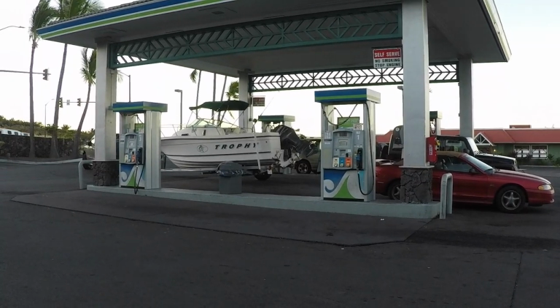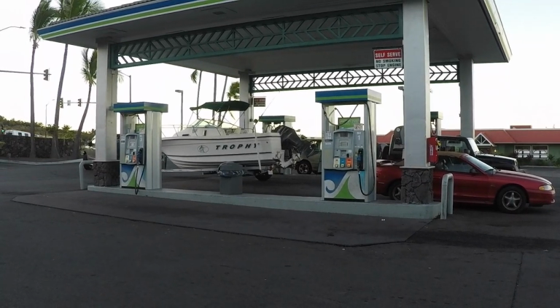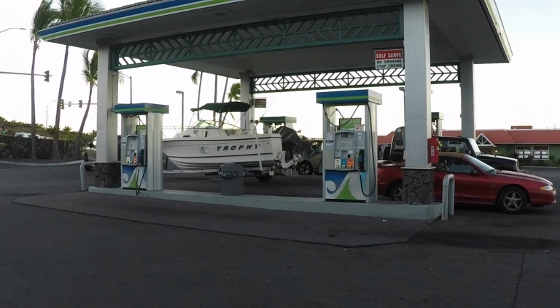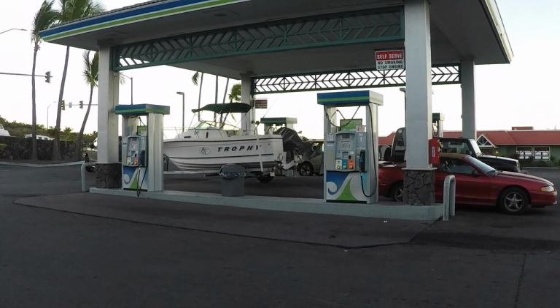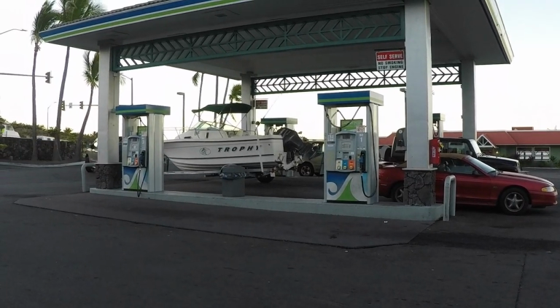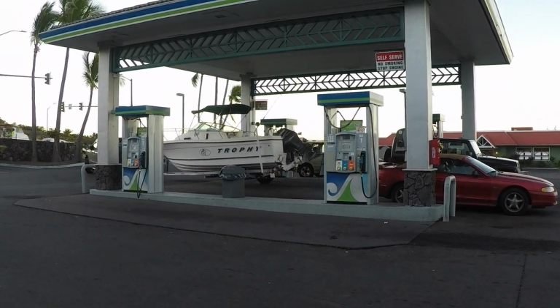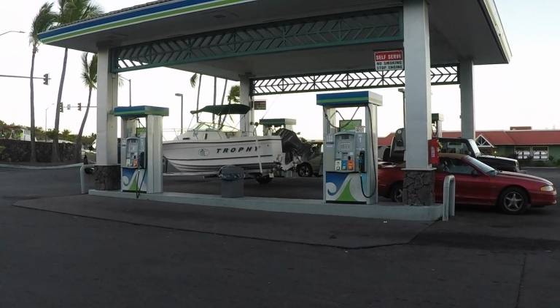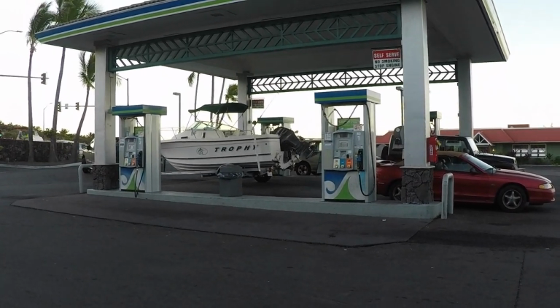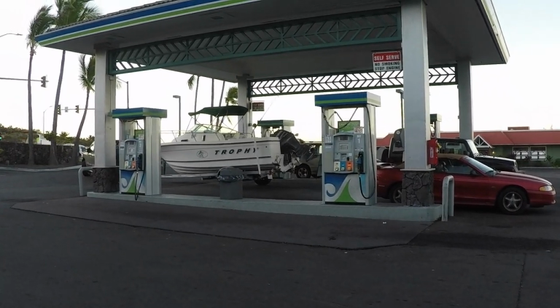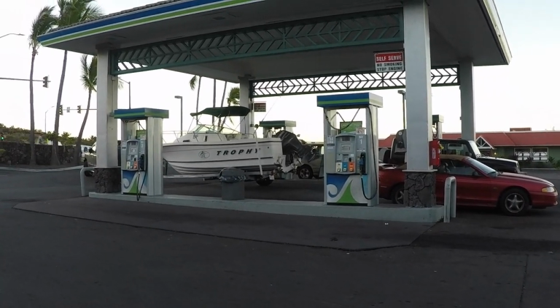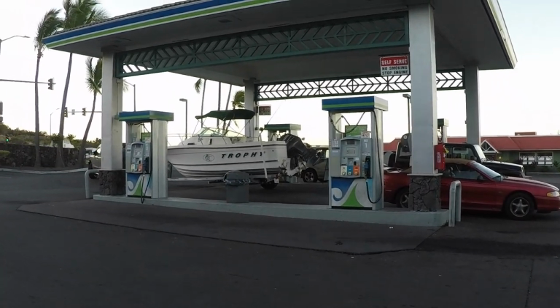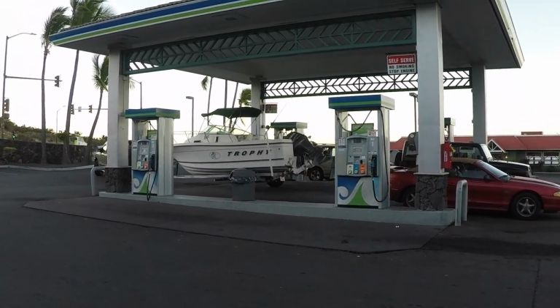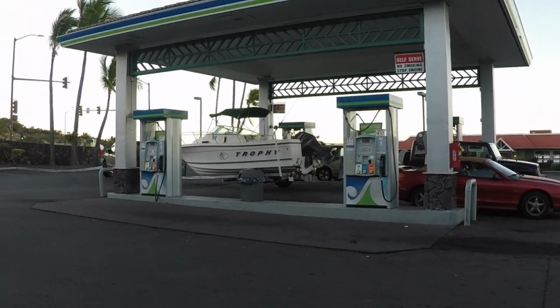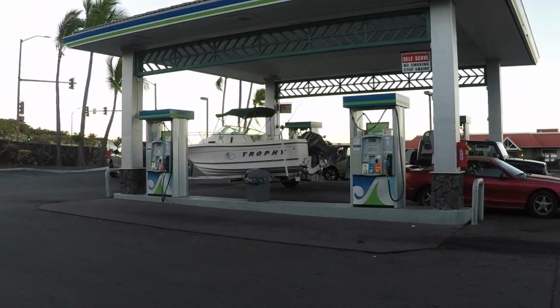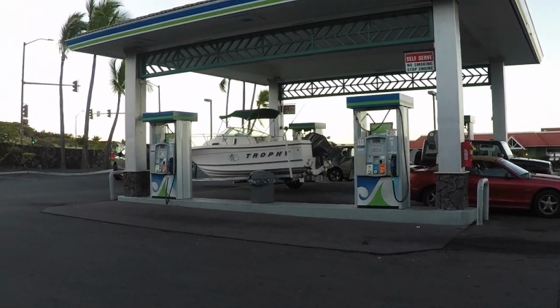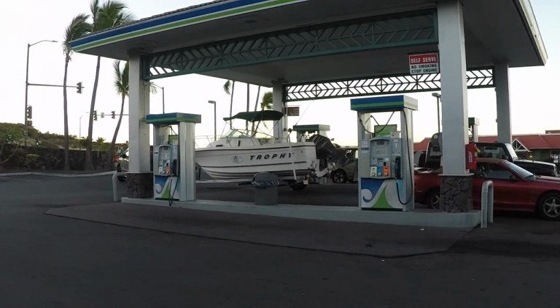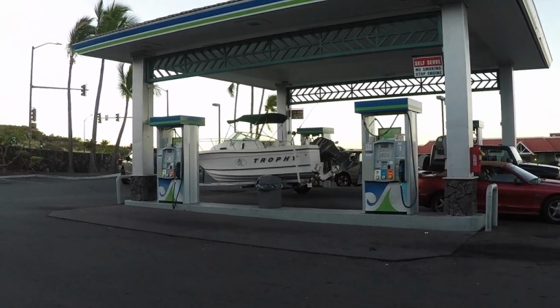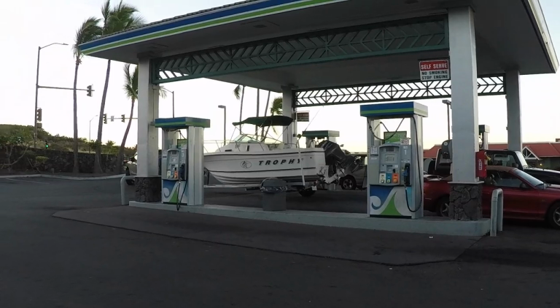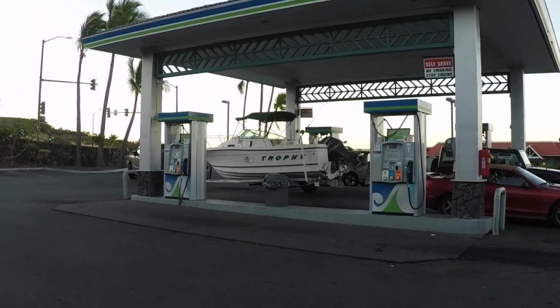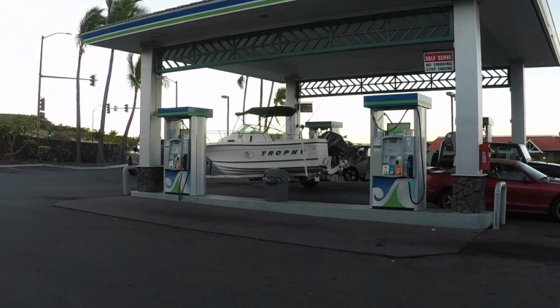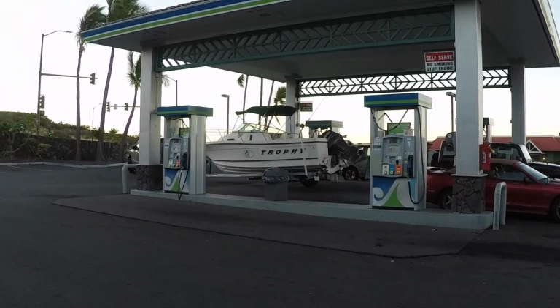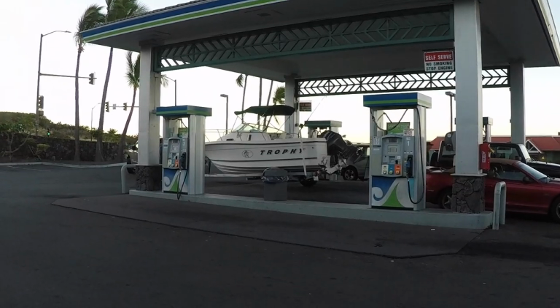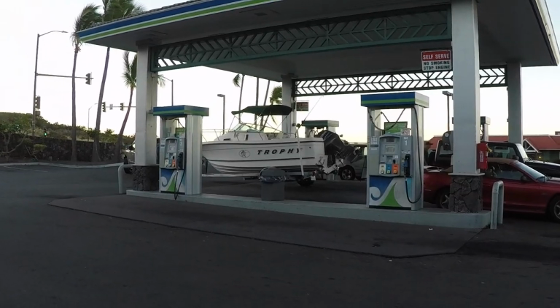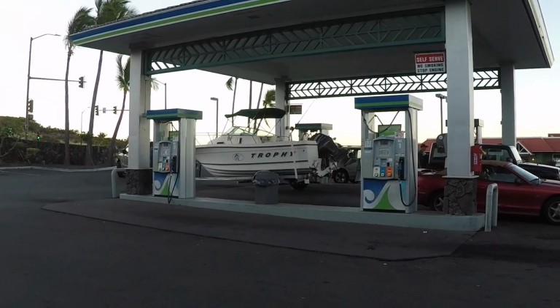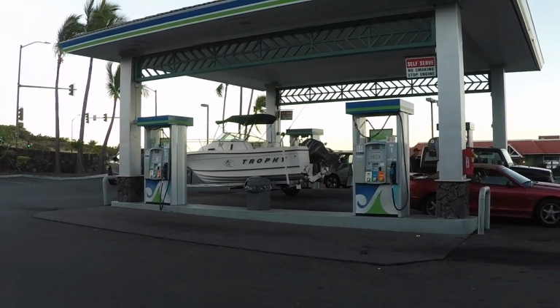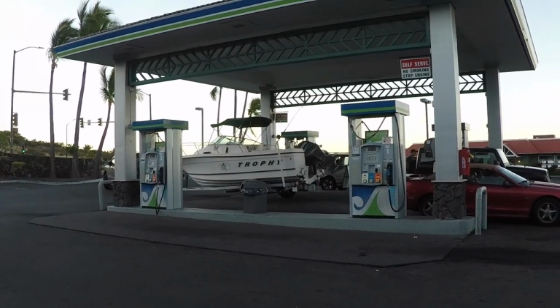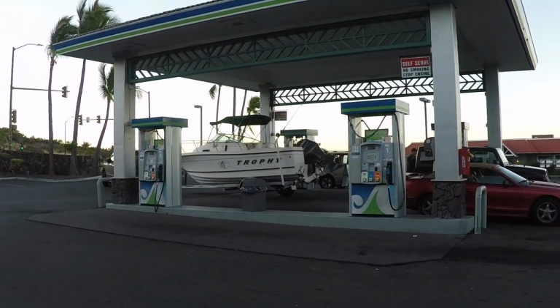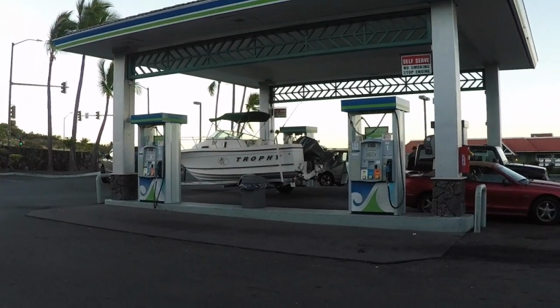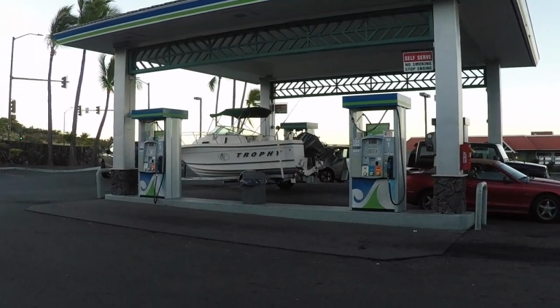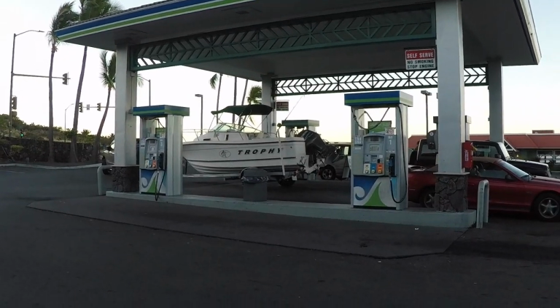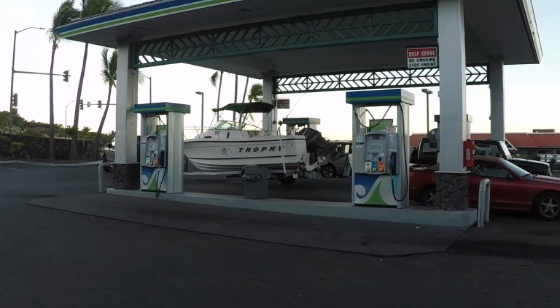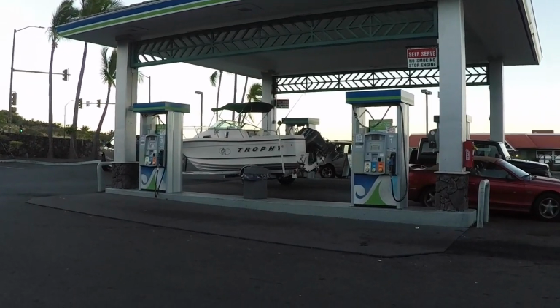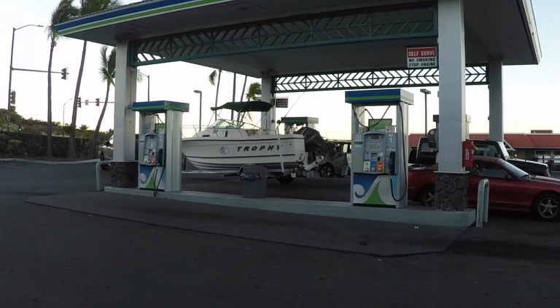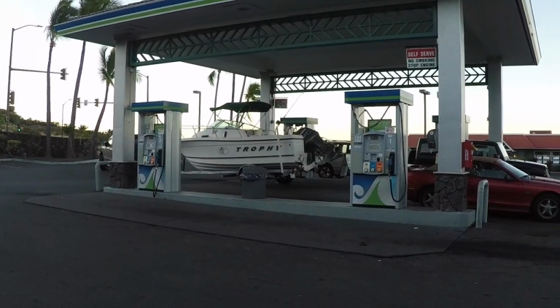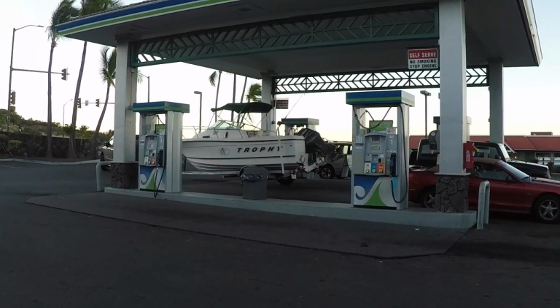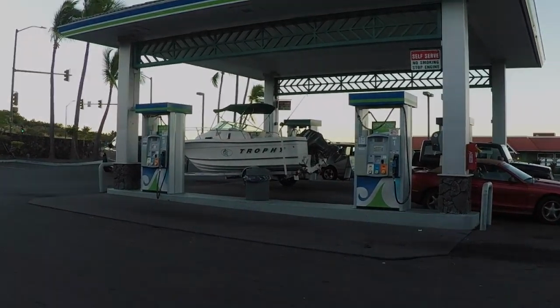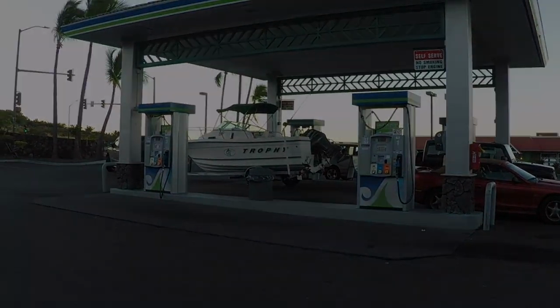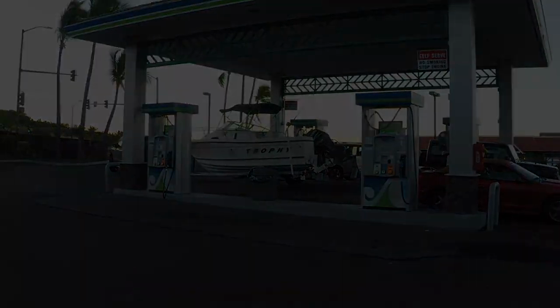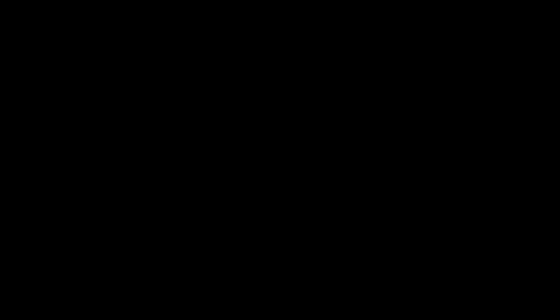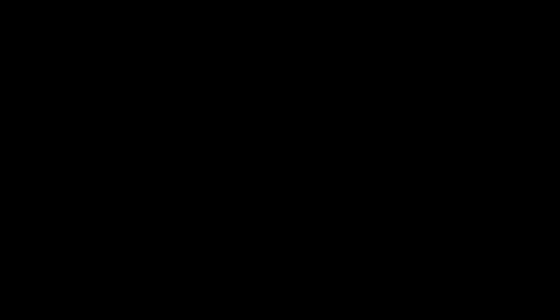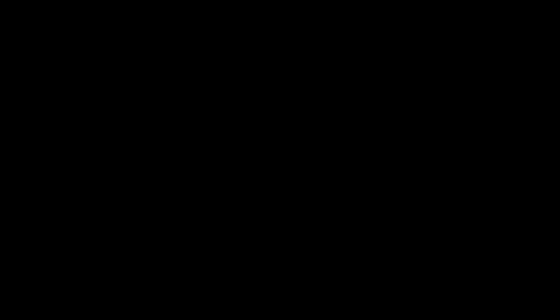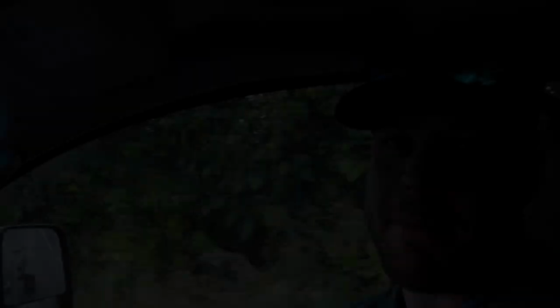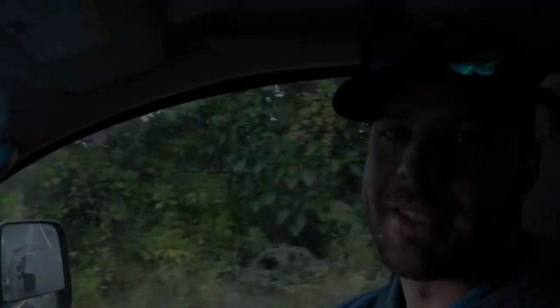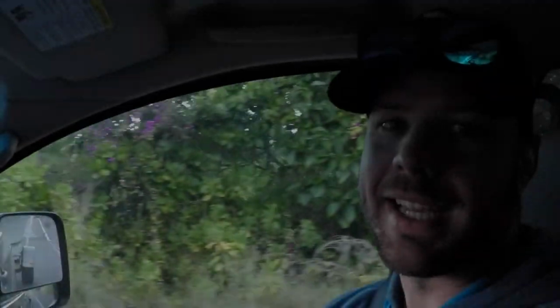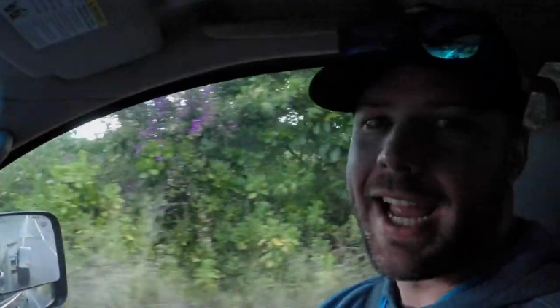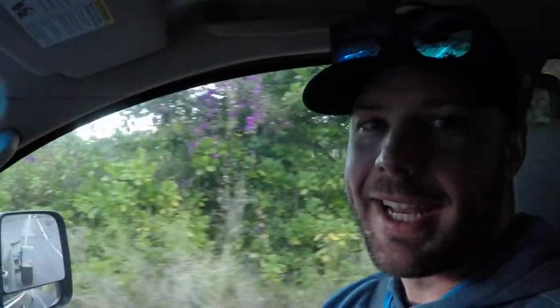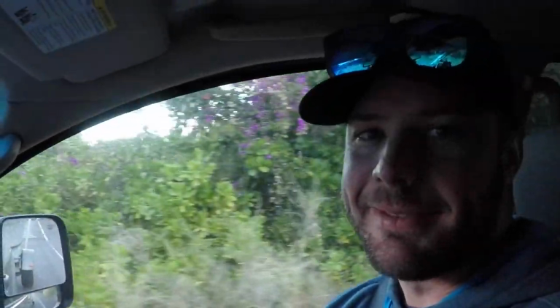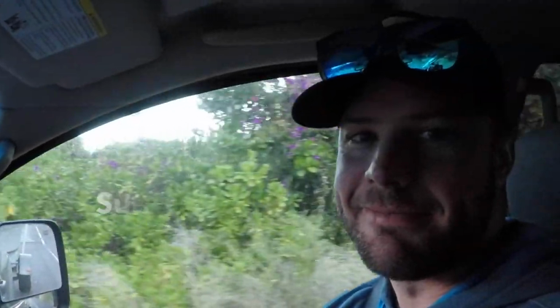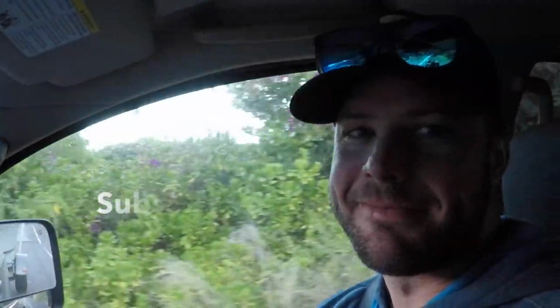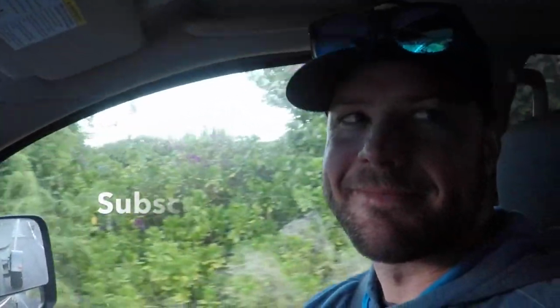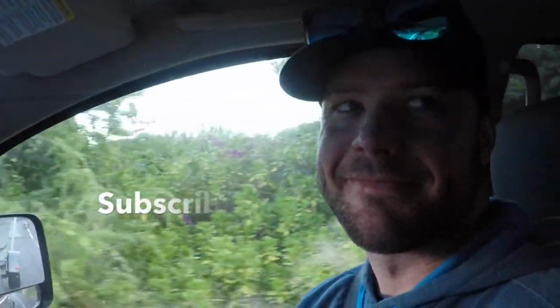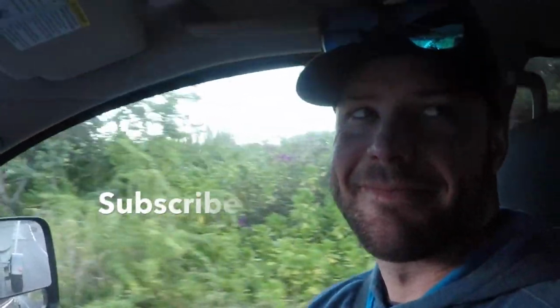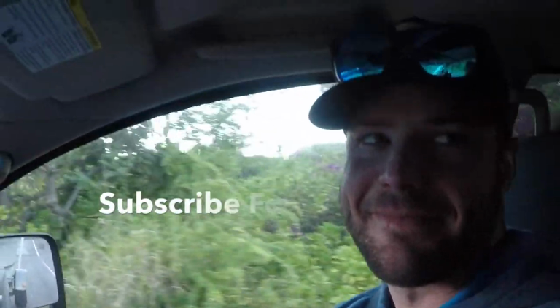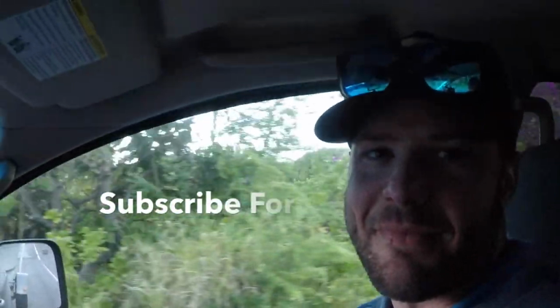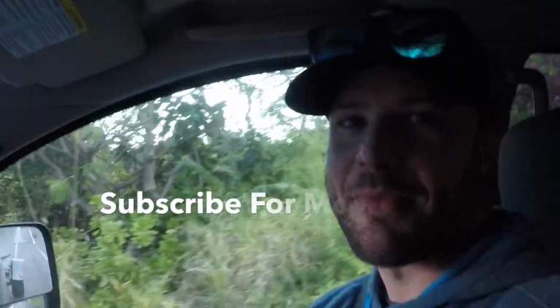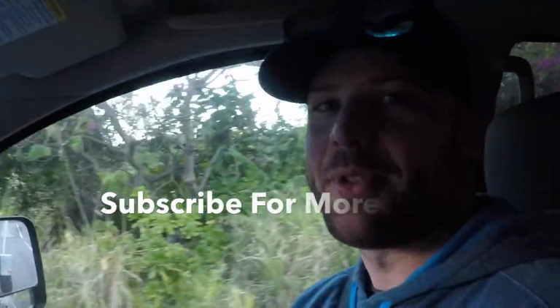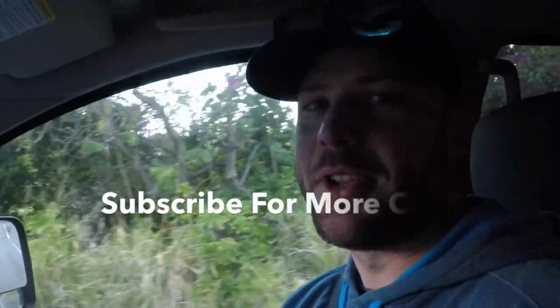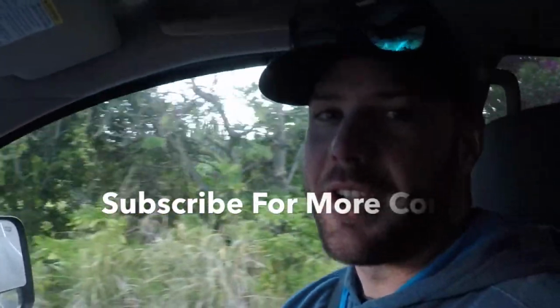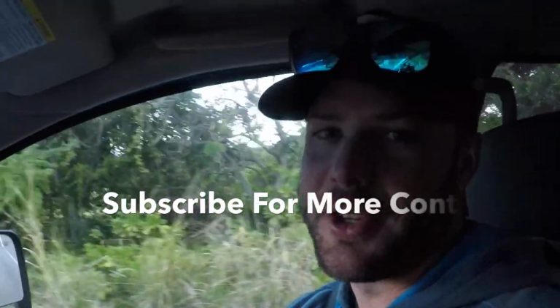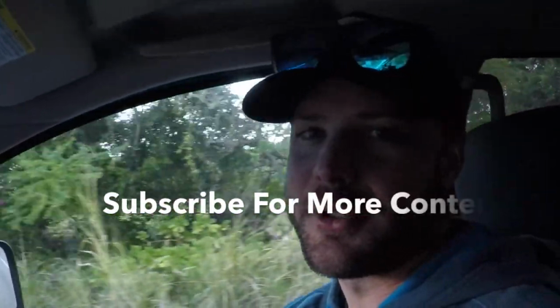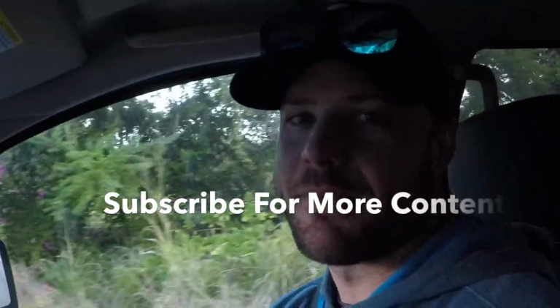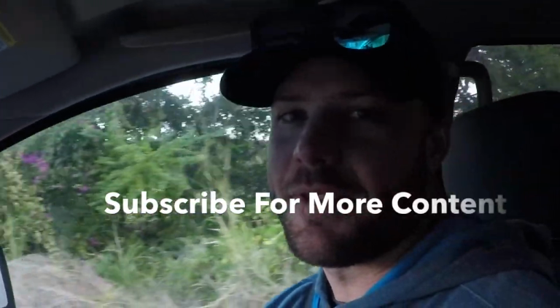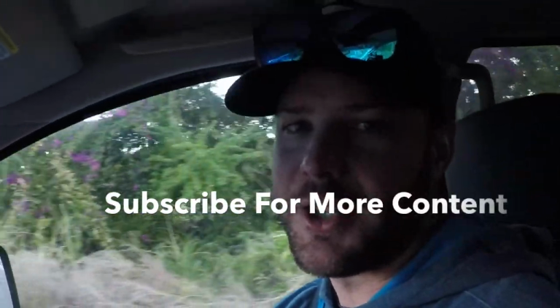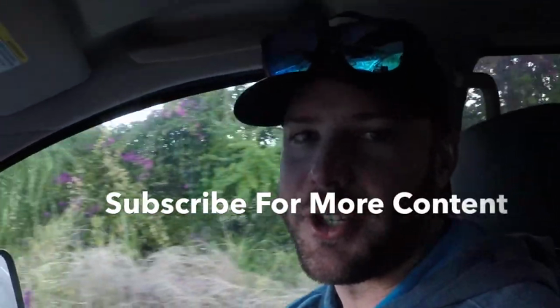We just got gas and we're getting ice, and then we're out. I'm excited — I'm gonna do some fishing.